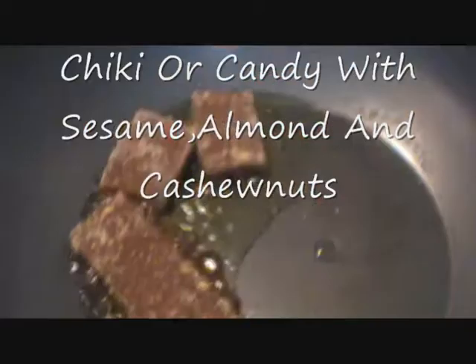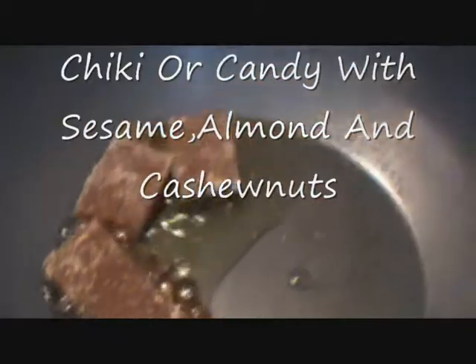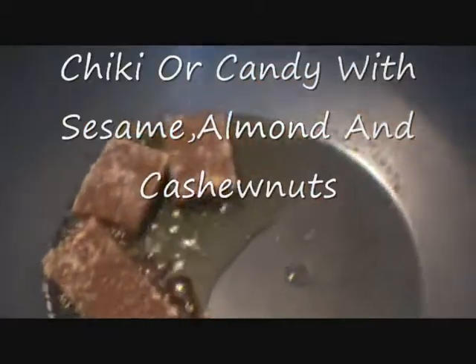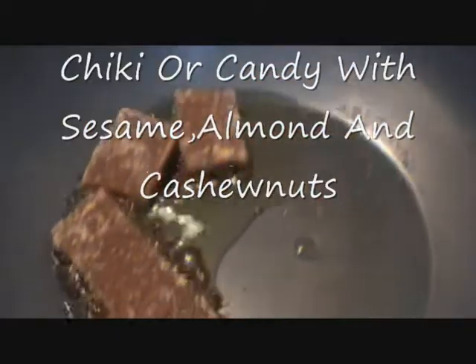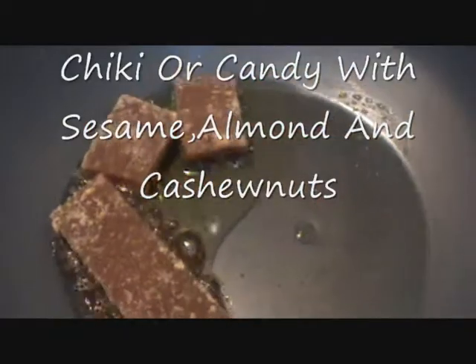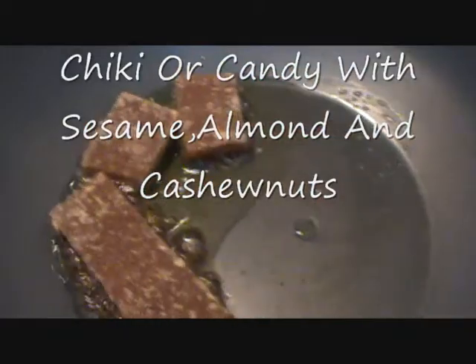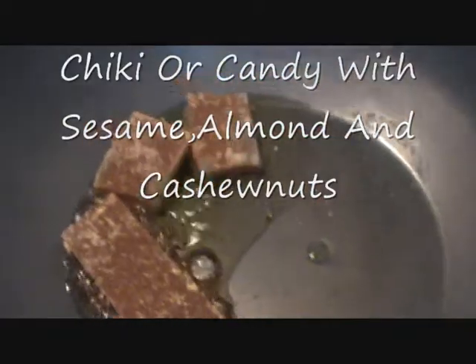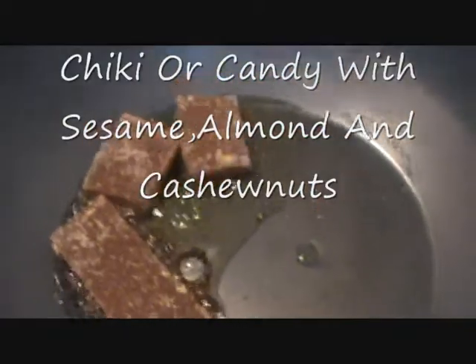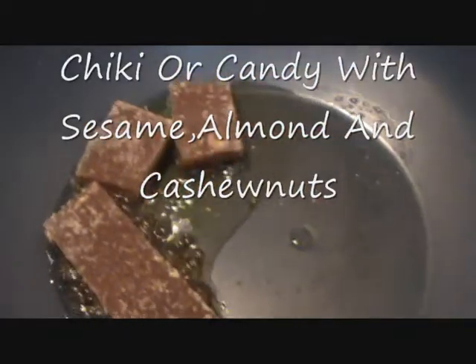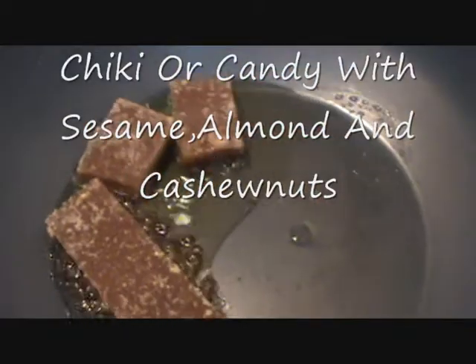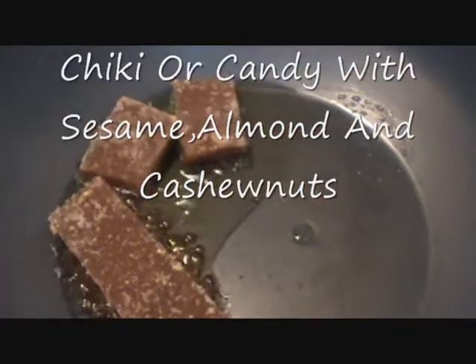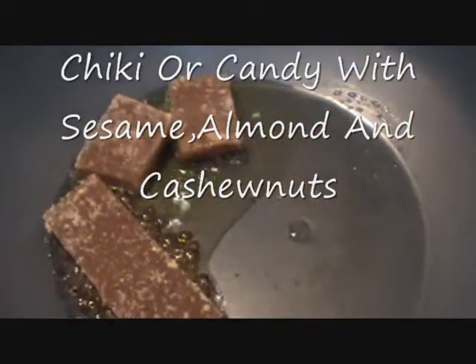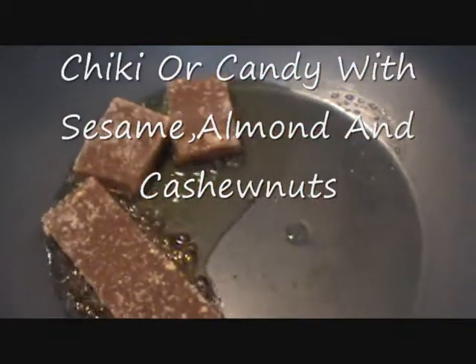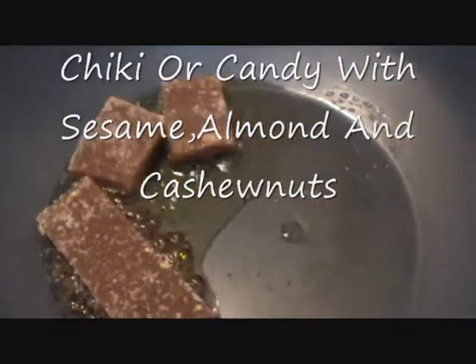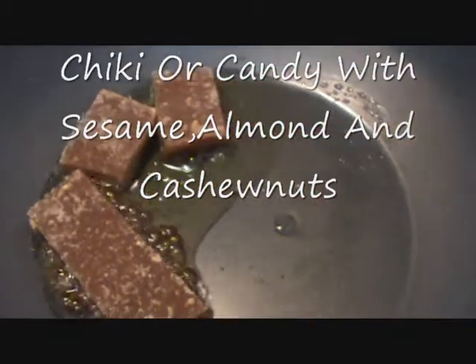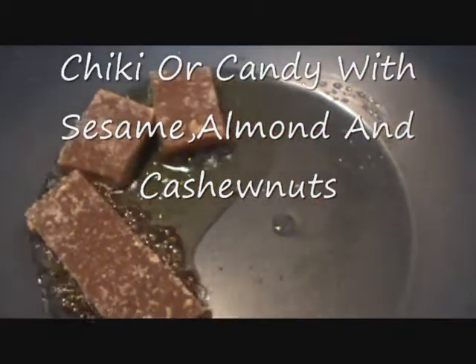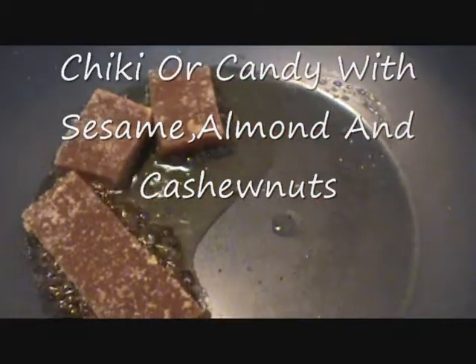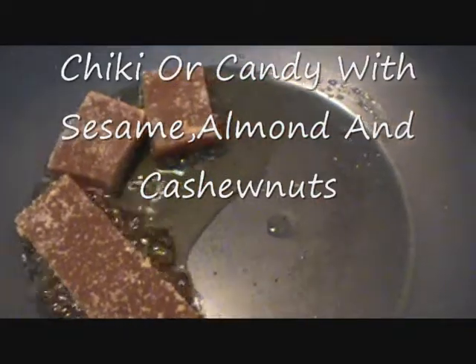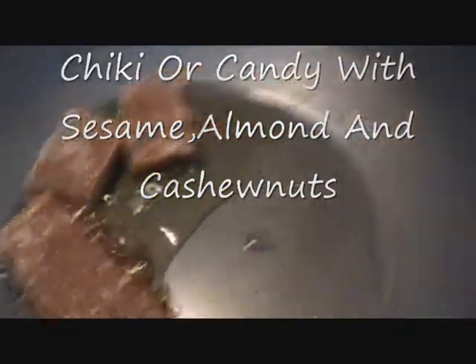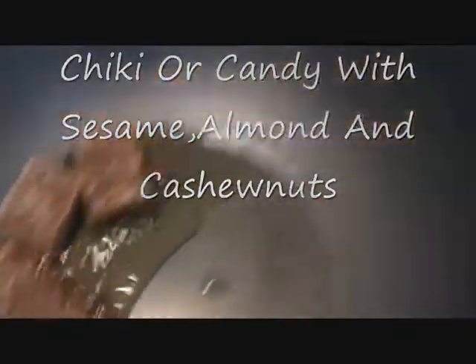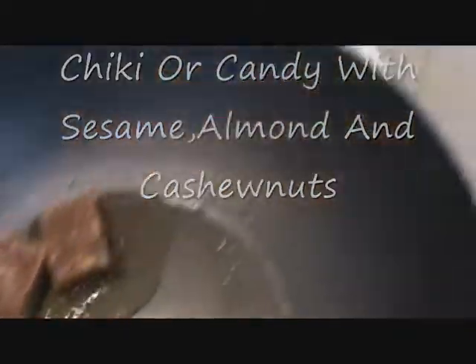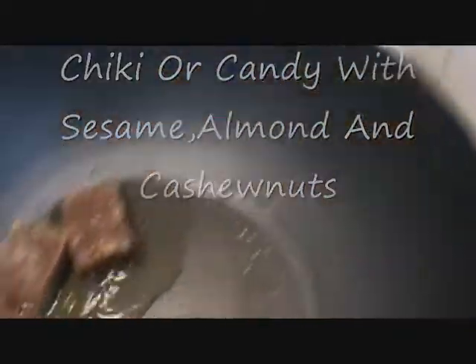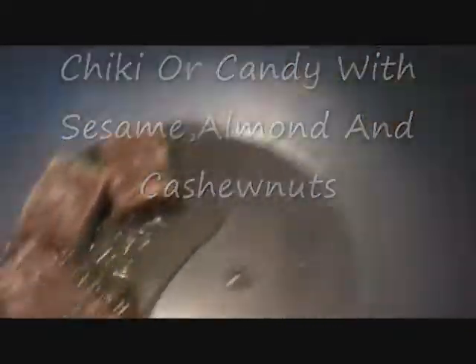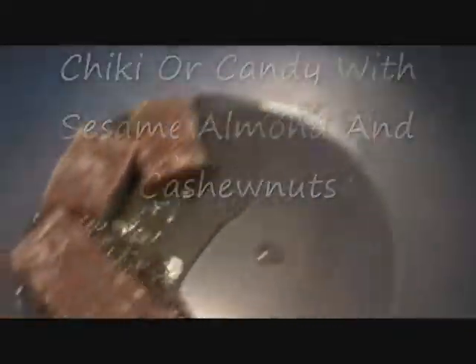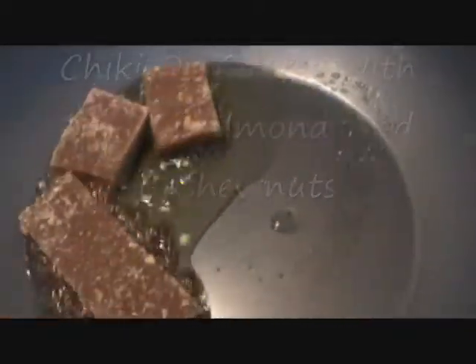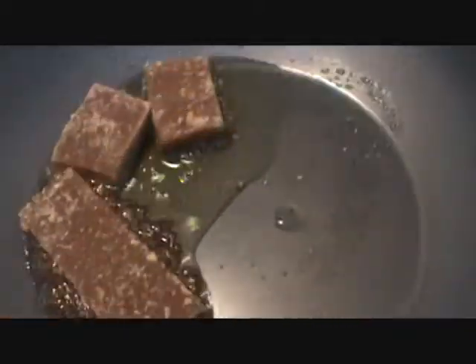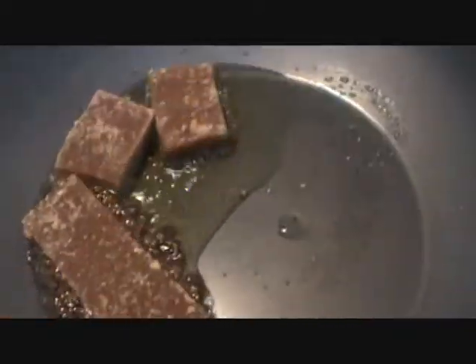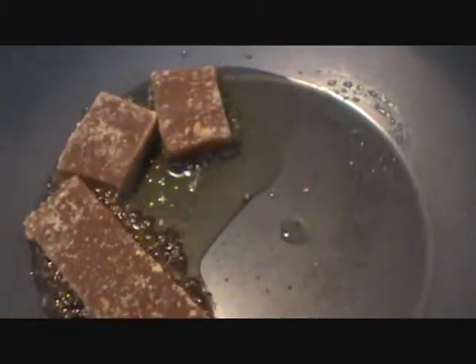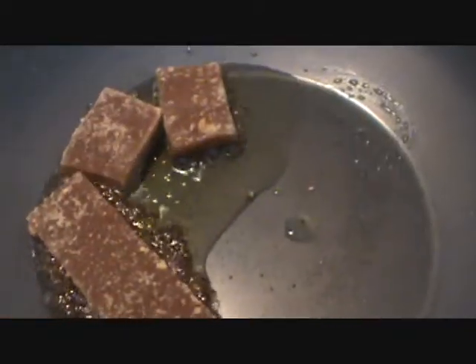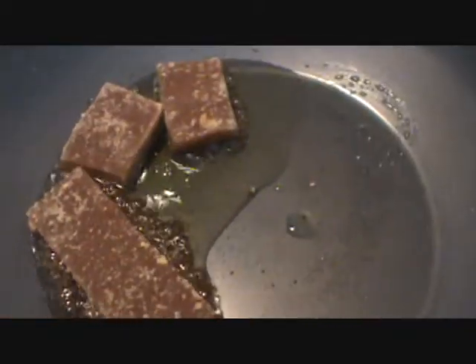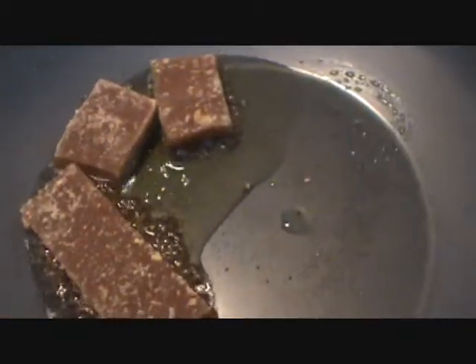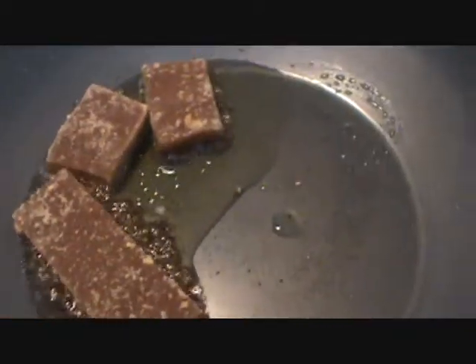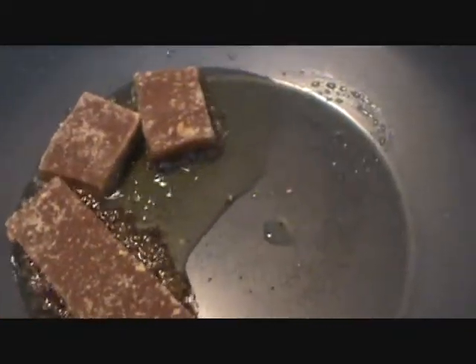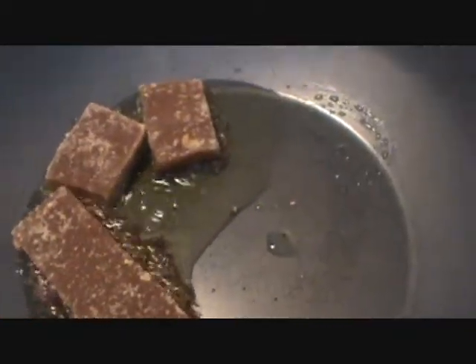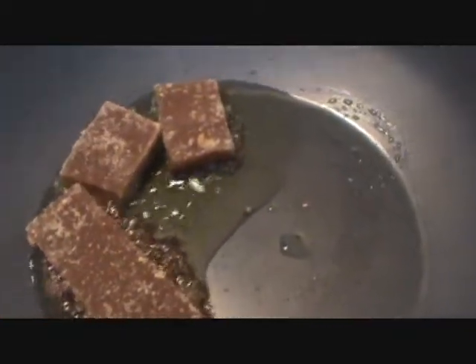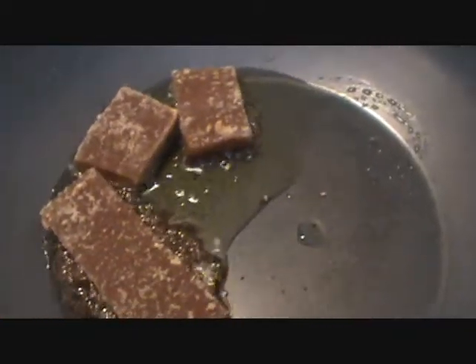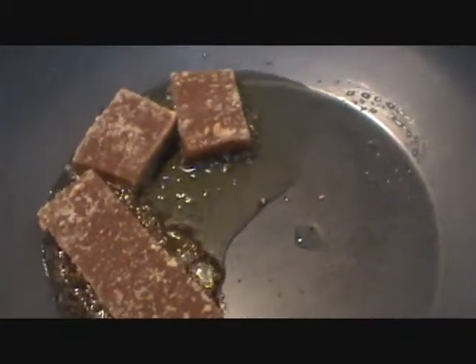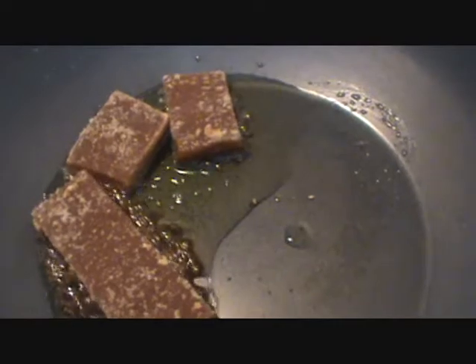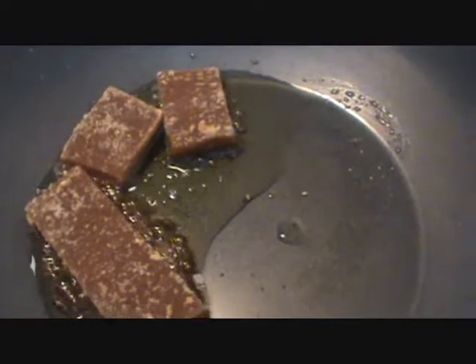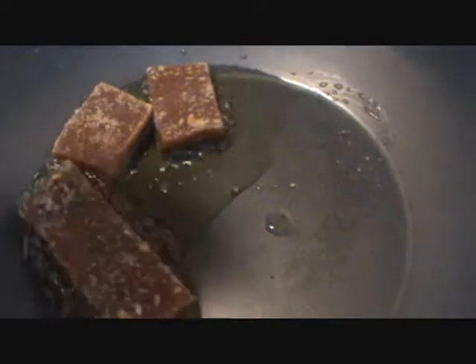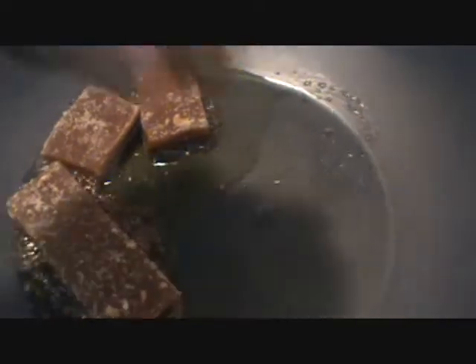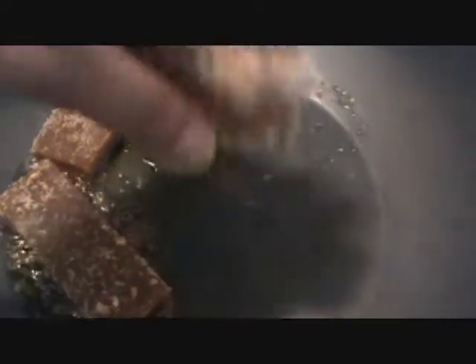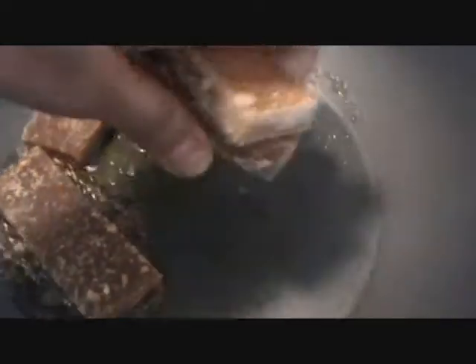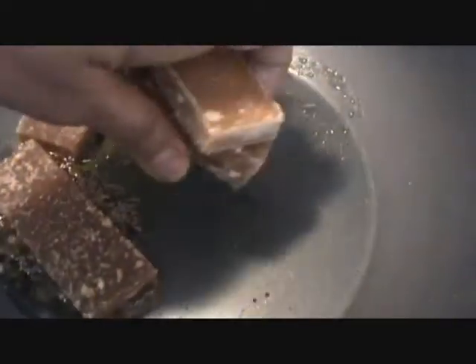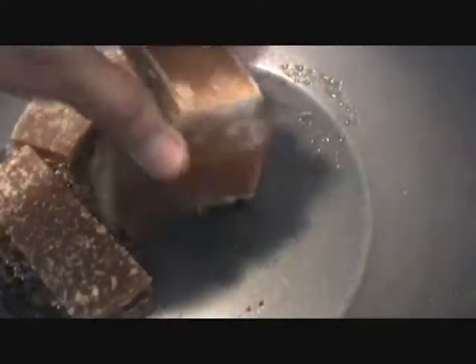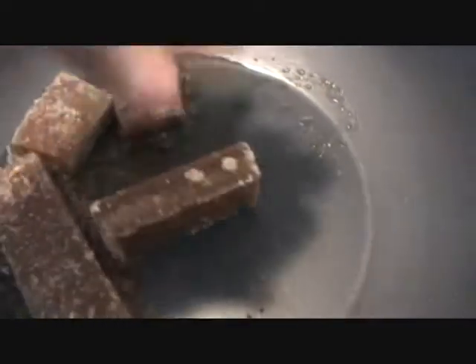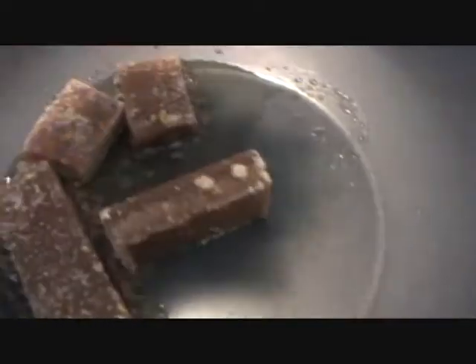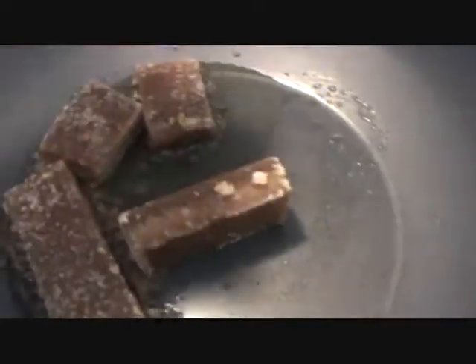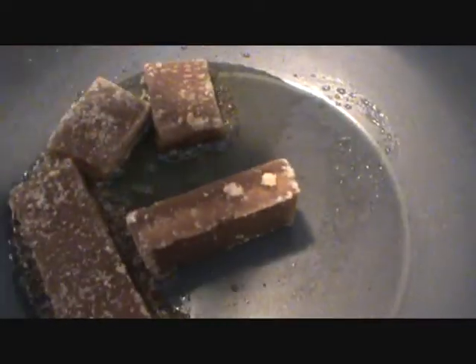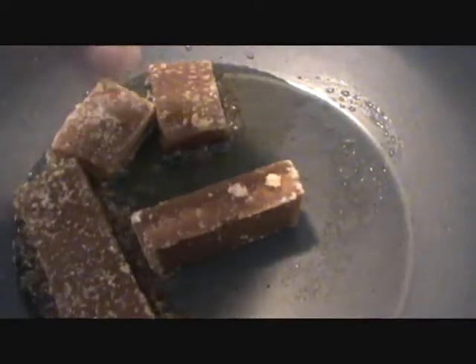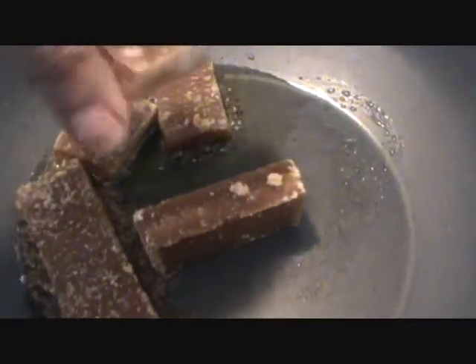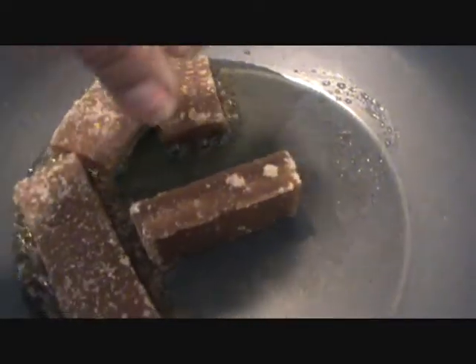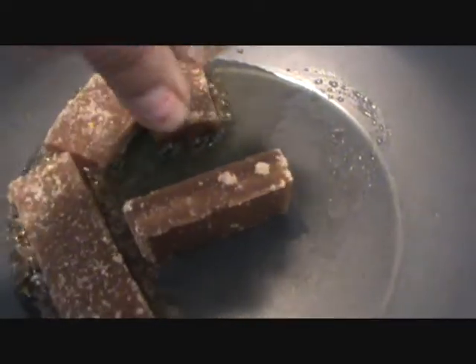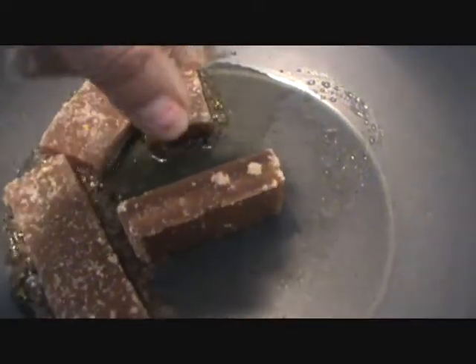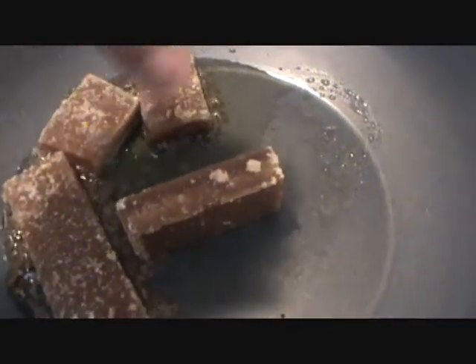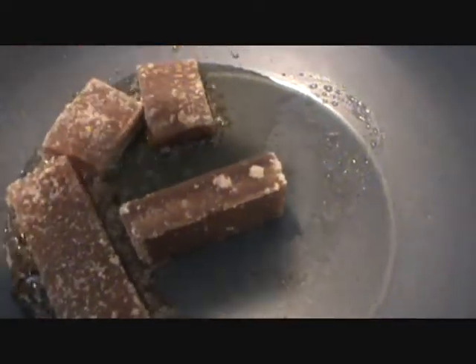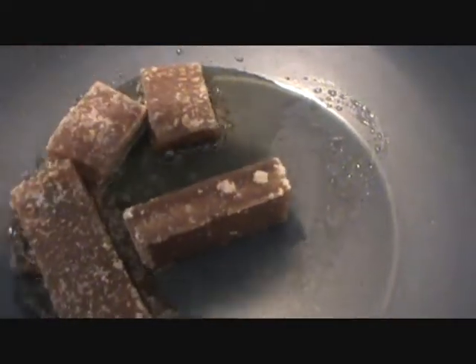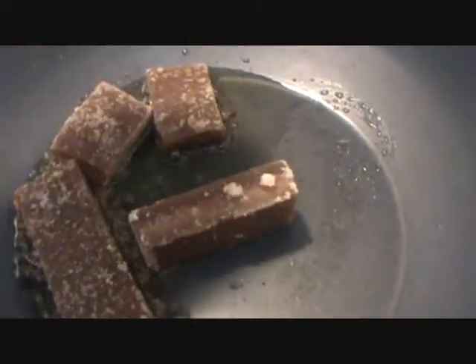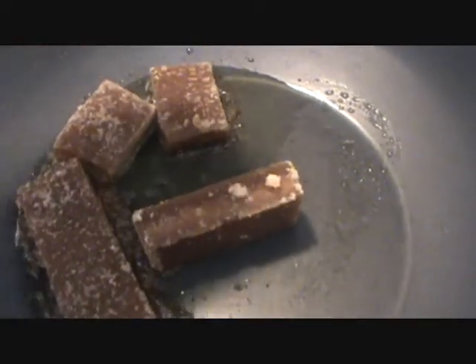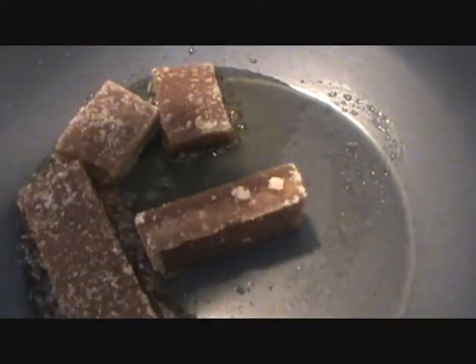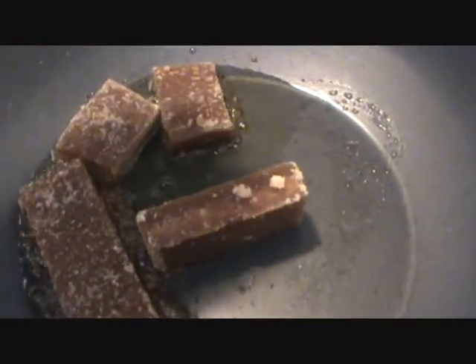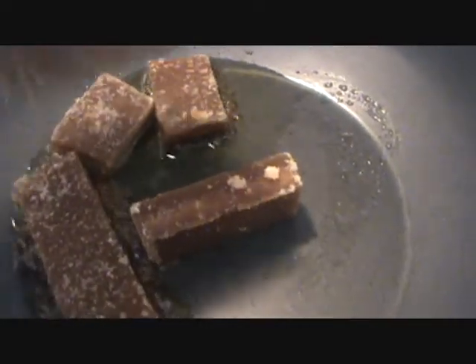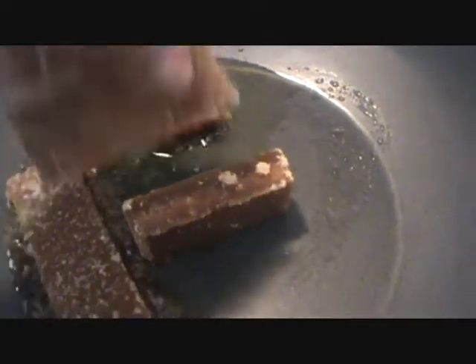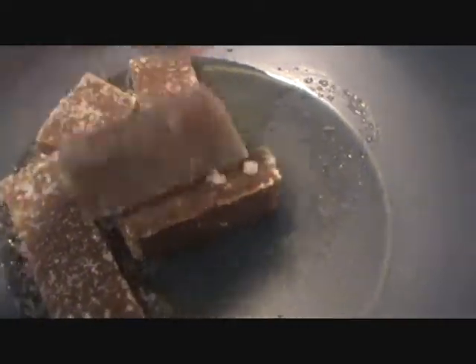Add 1 tablespoon of butter and 1½ cup of jaggery, and let it melt down.